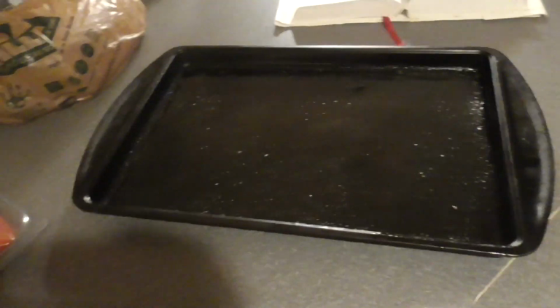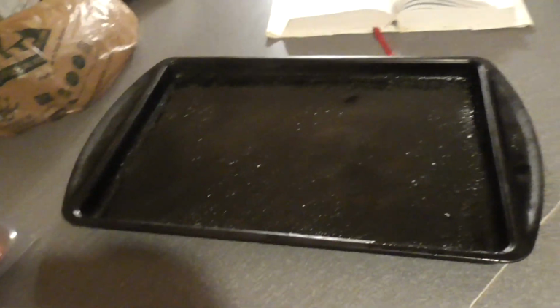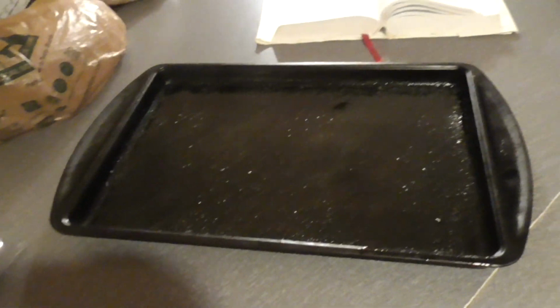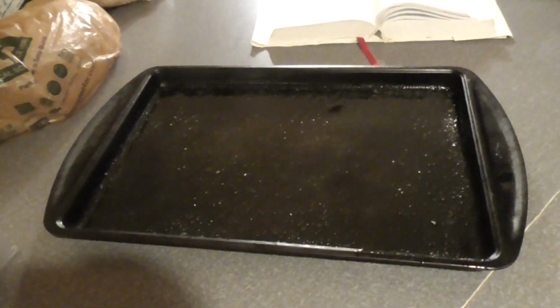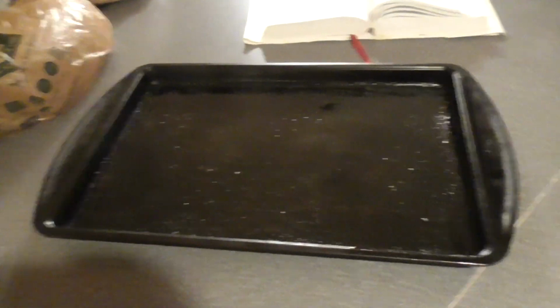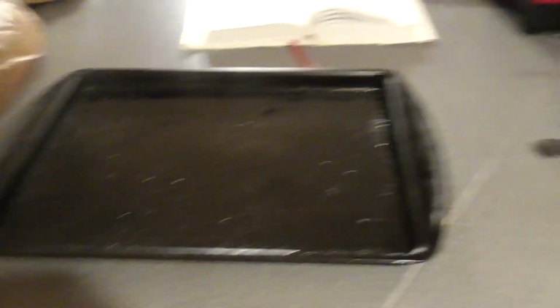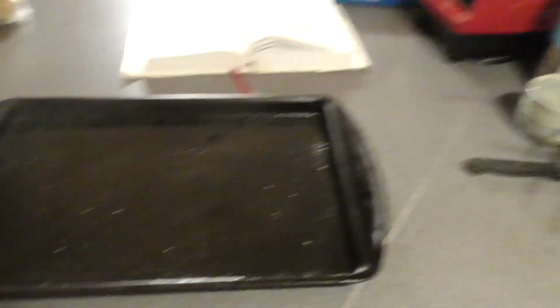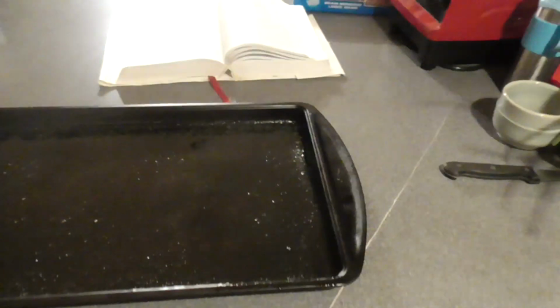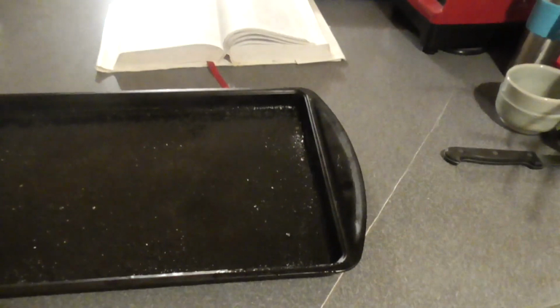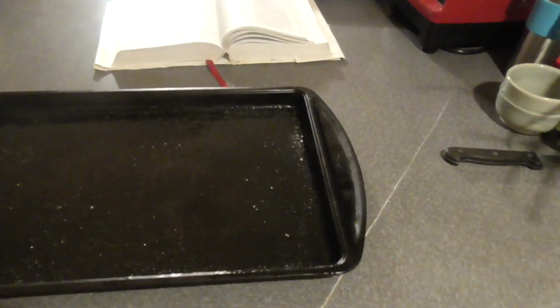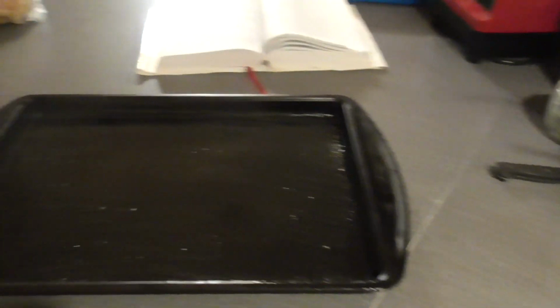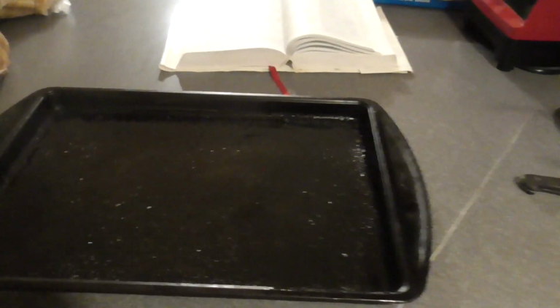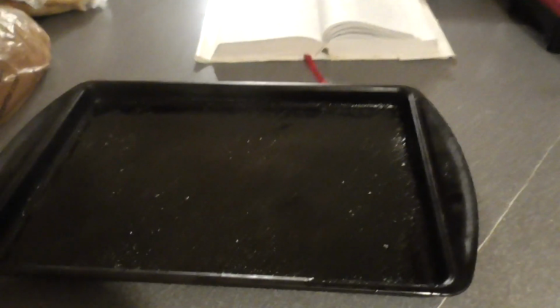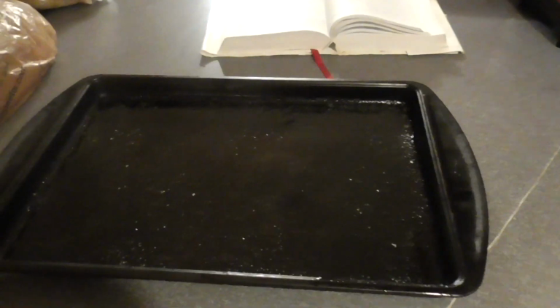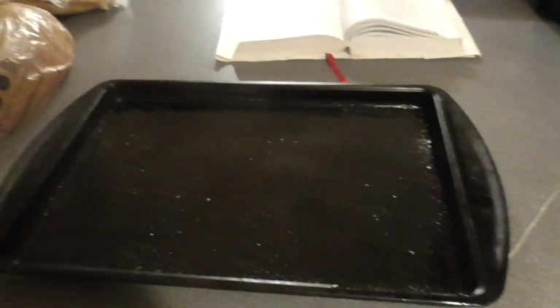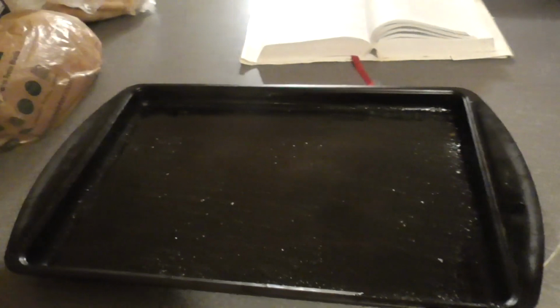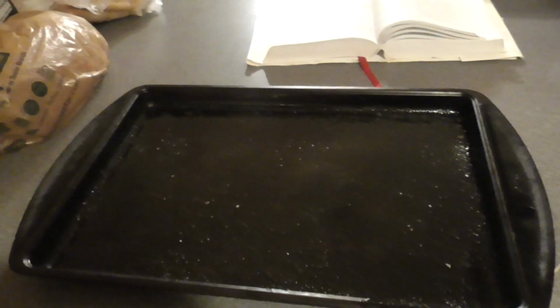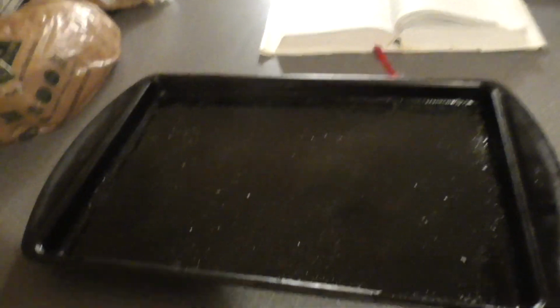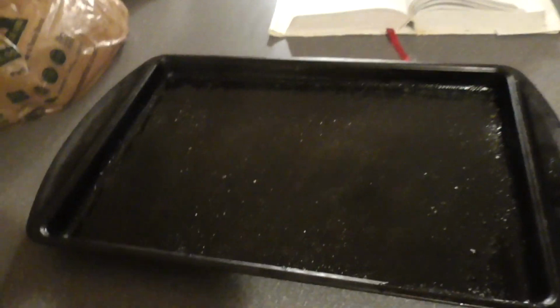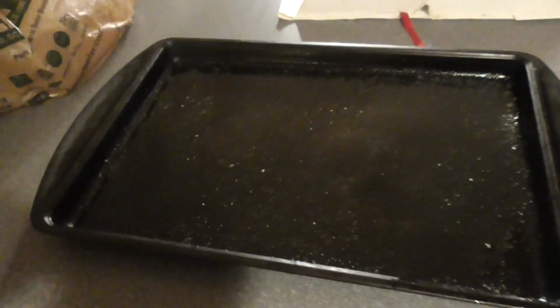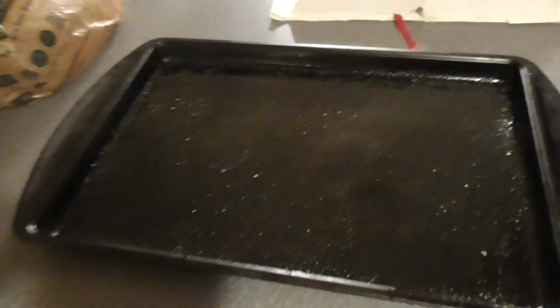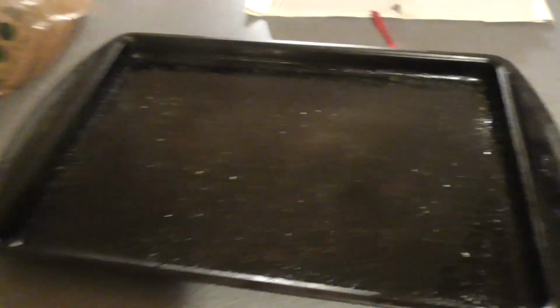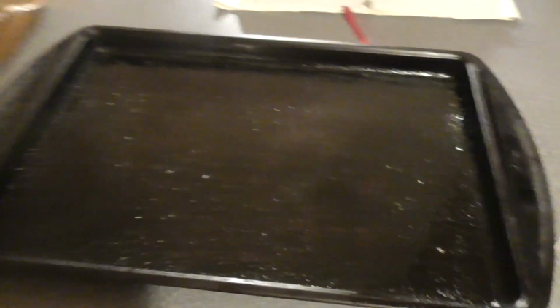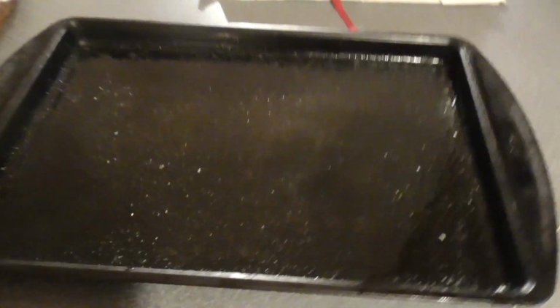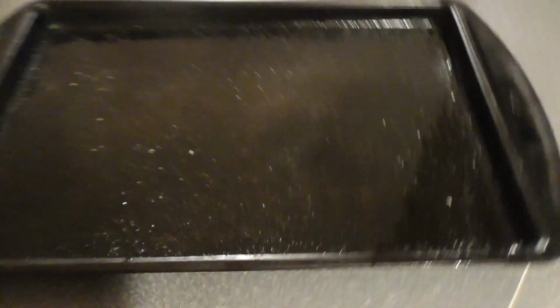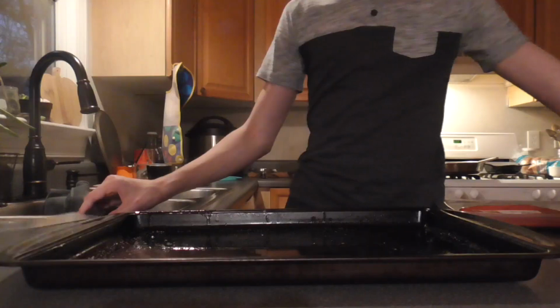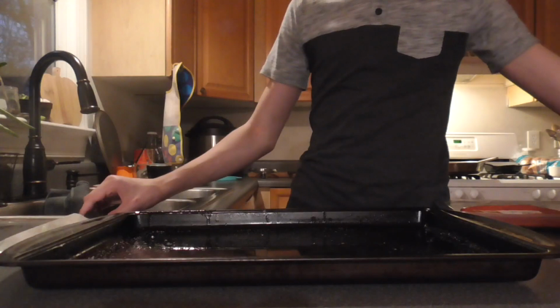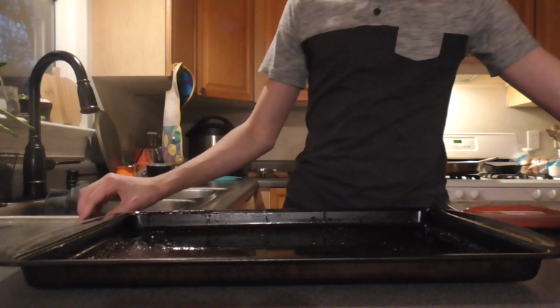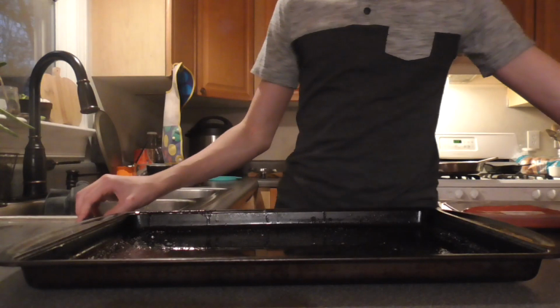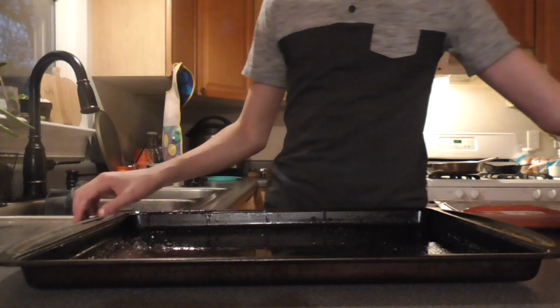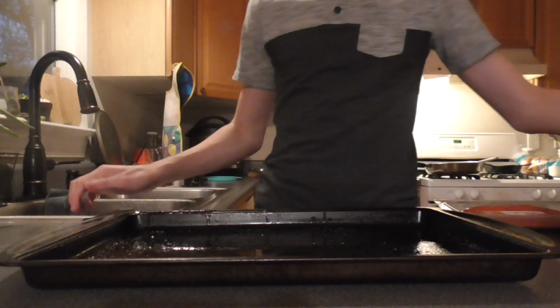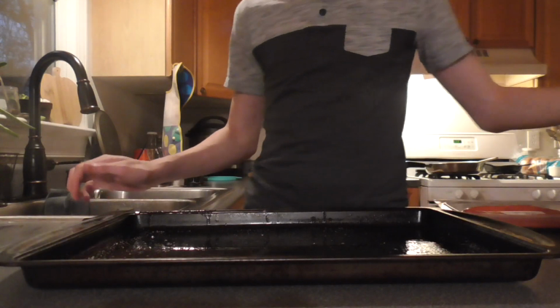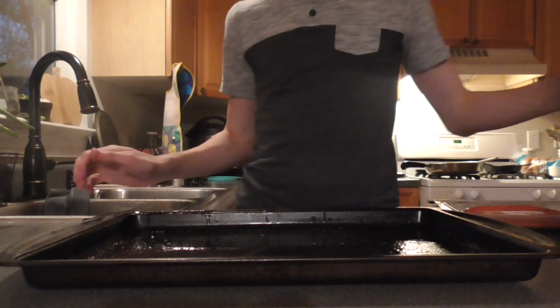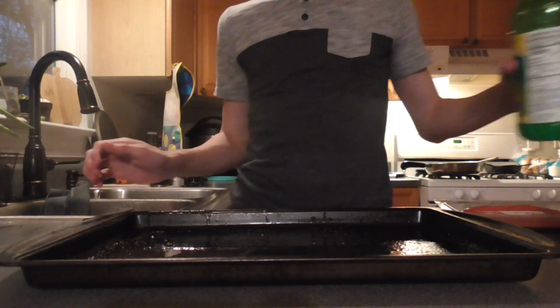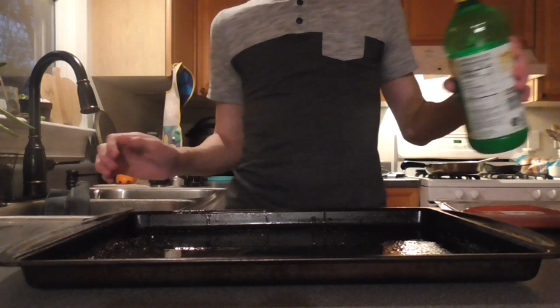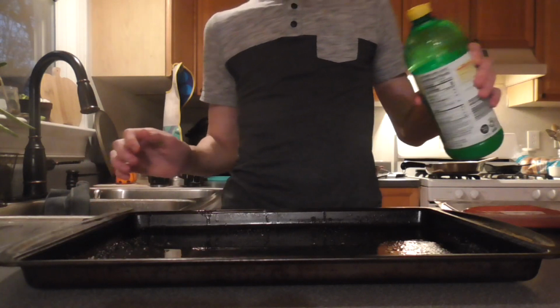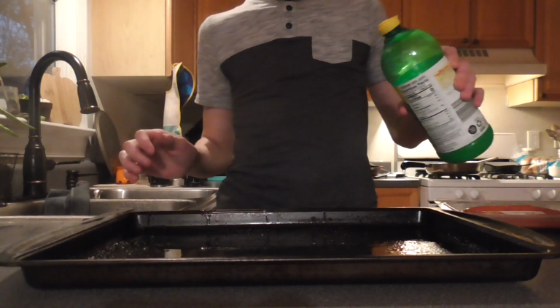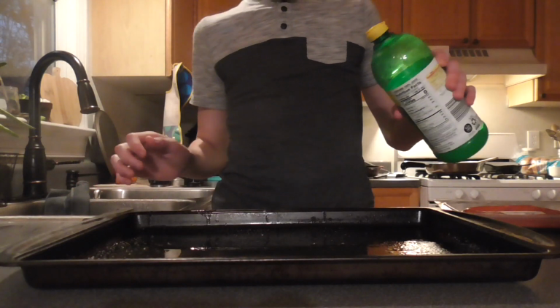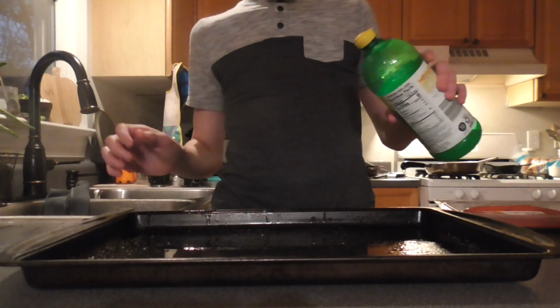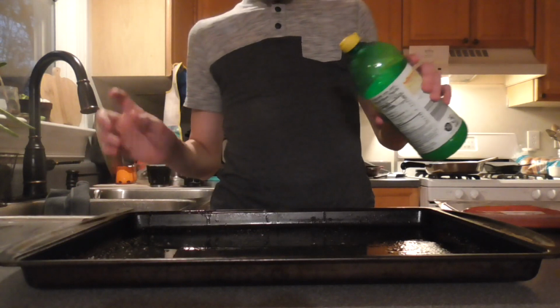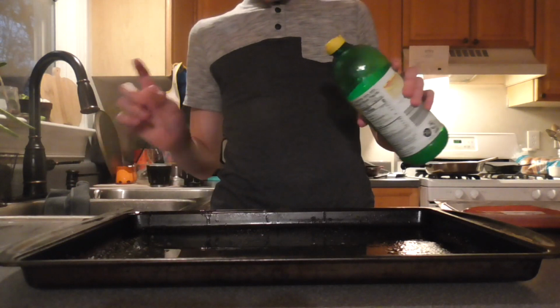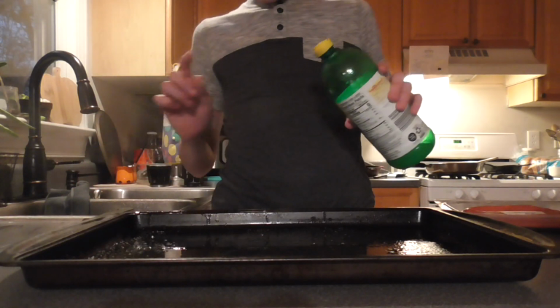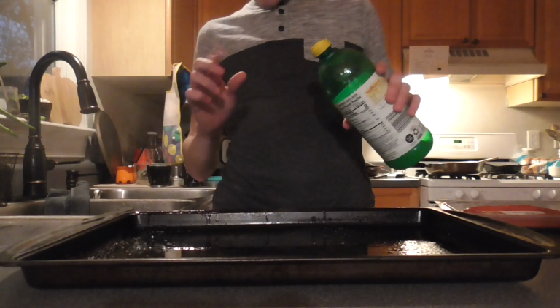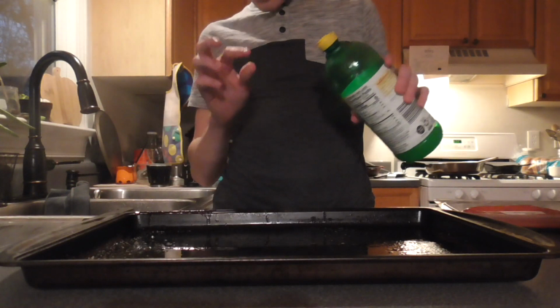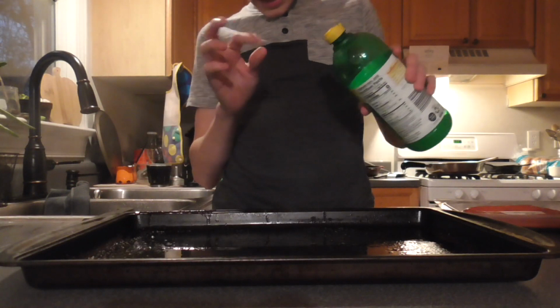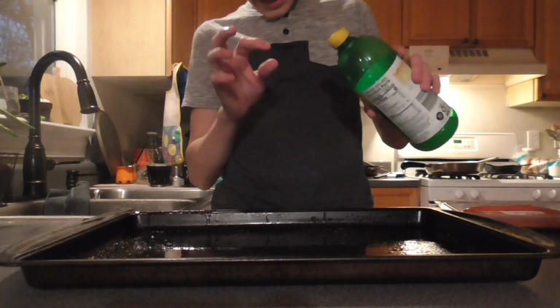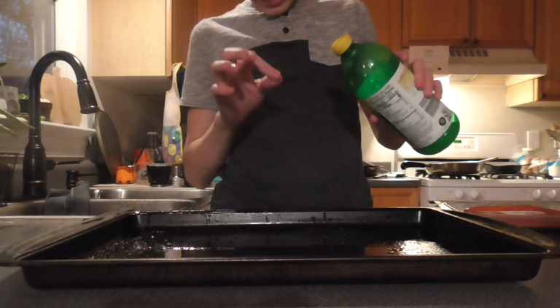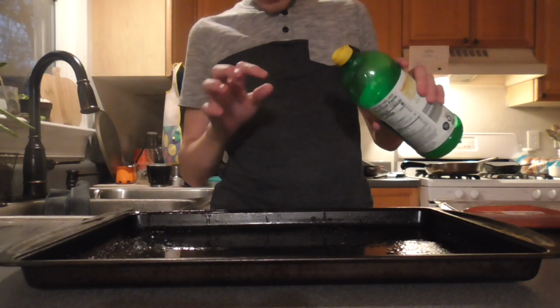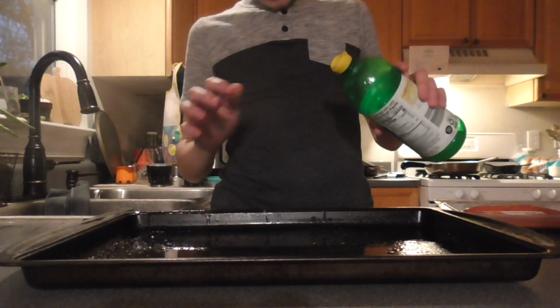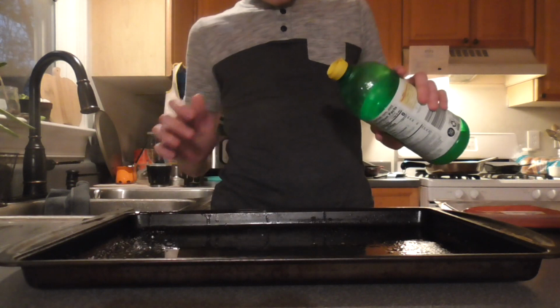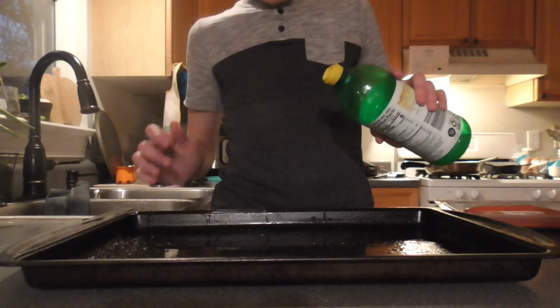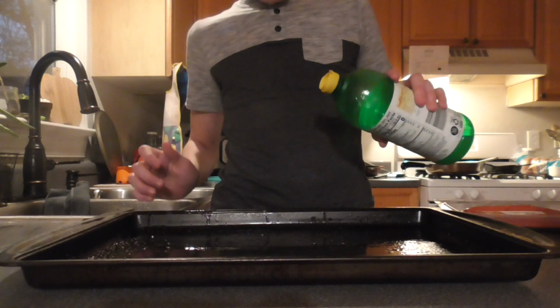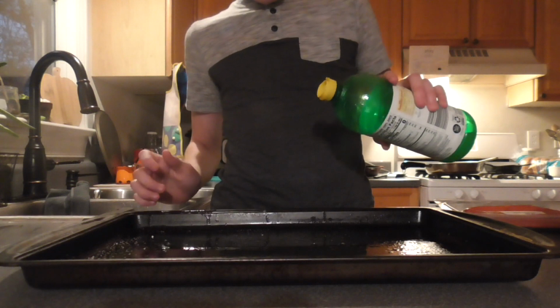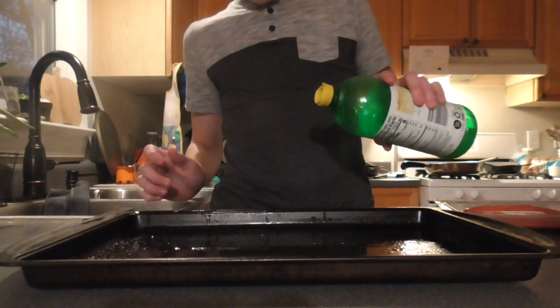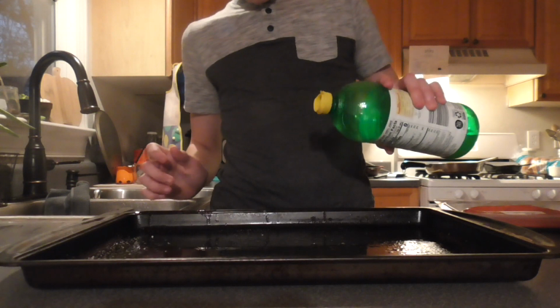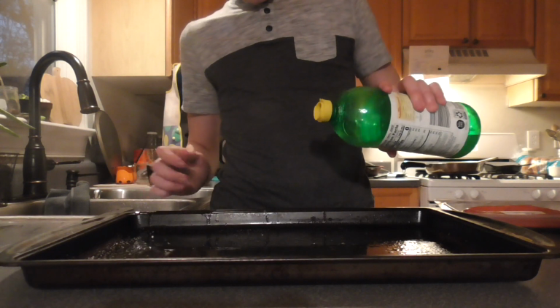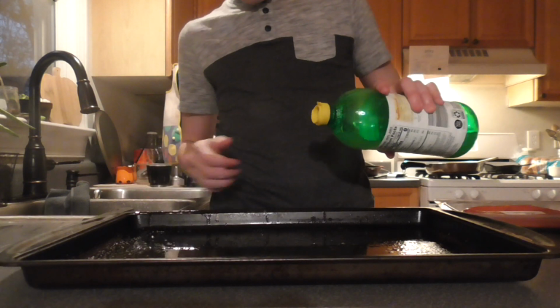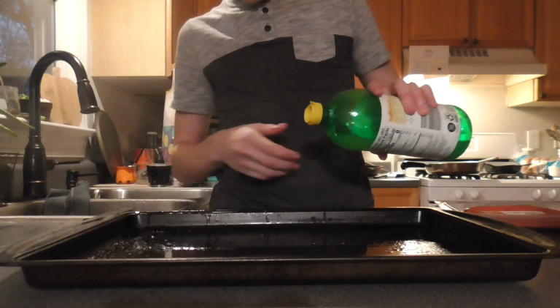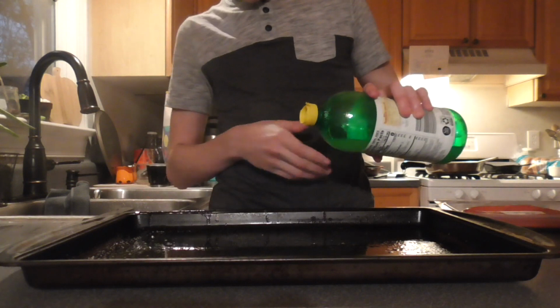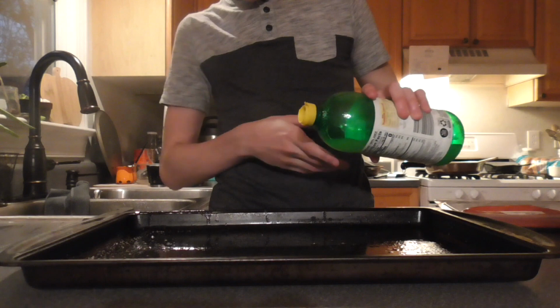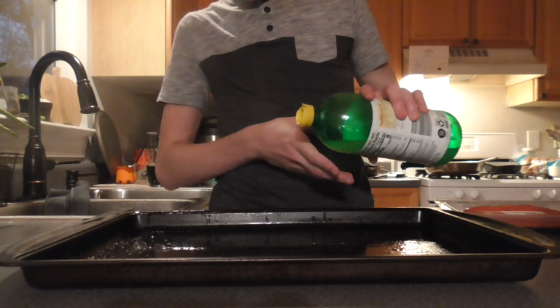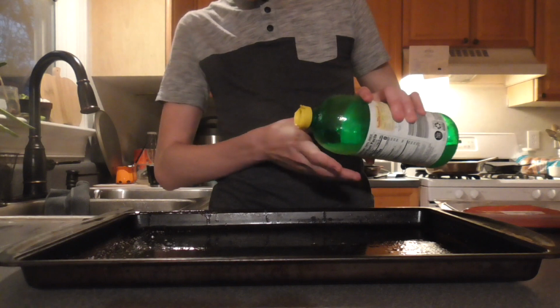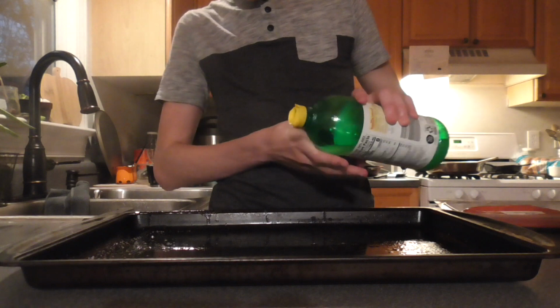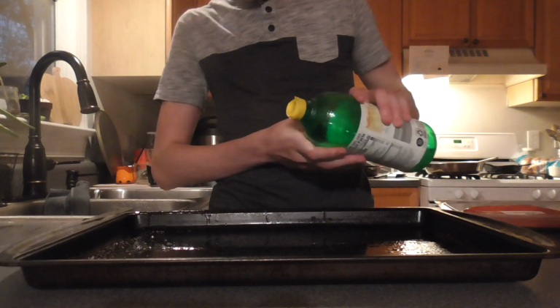There, now we've got it all spread out on the pan. Now we're going to put a tiny, tiny bit of lemon juice in here.